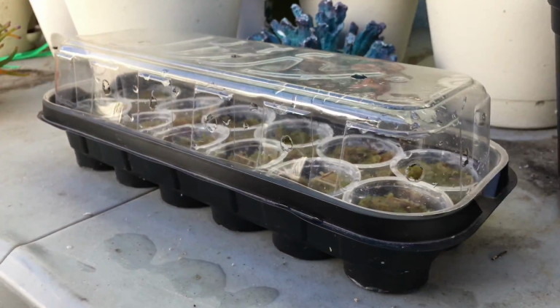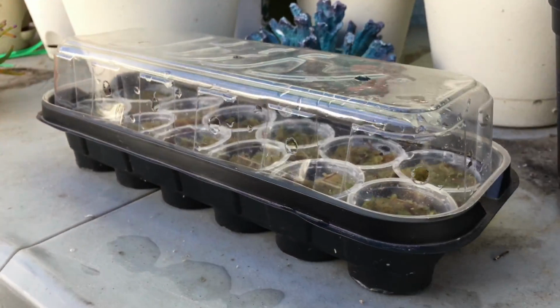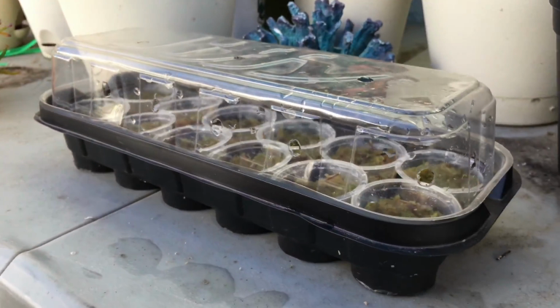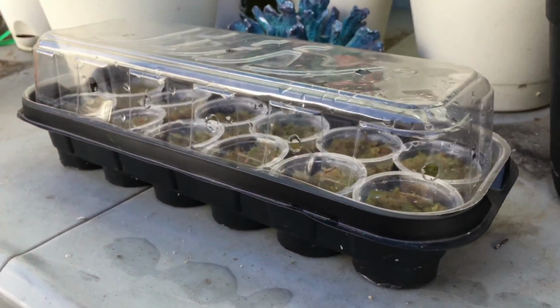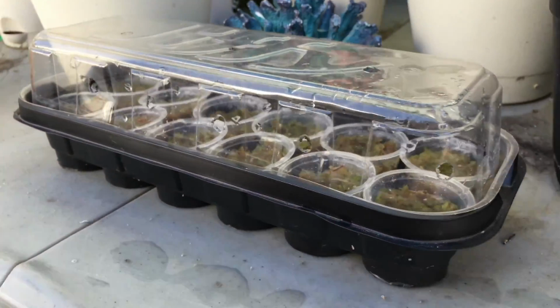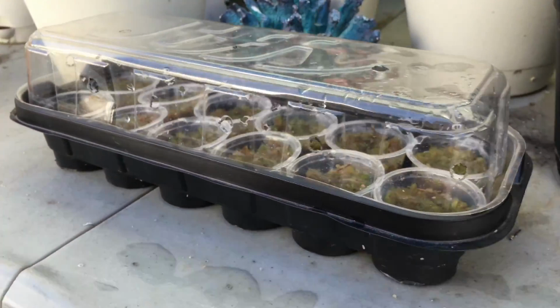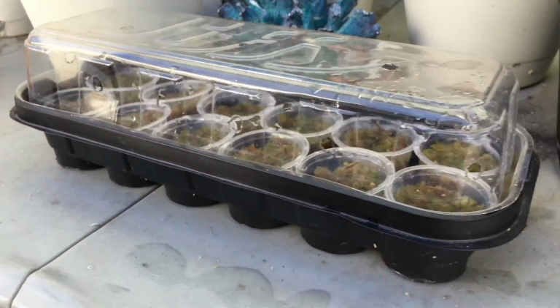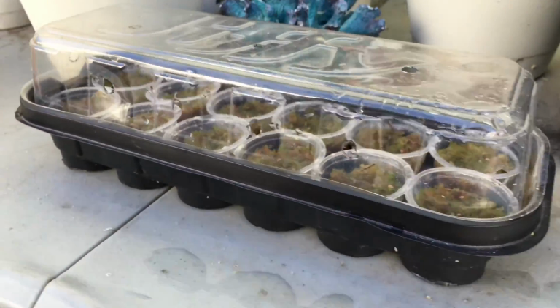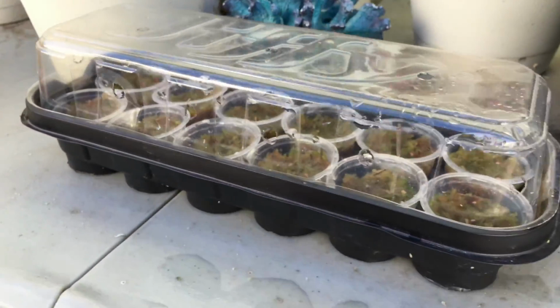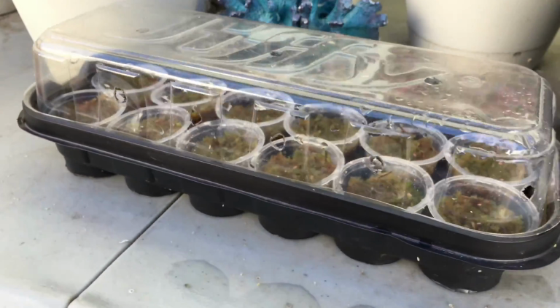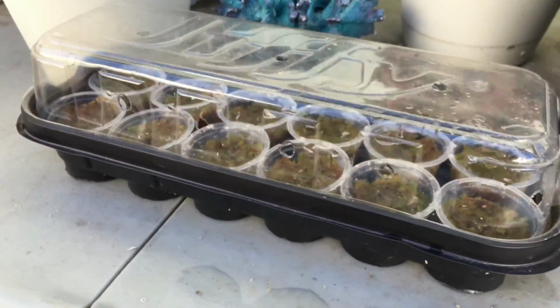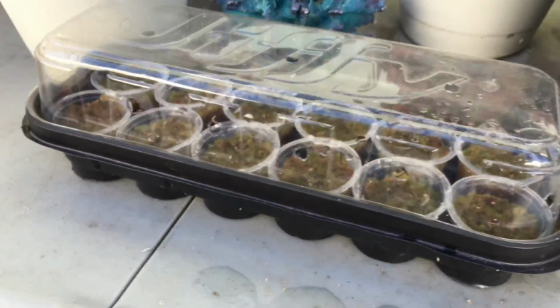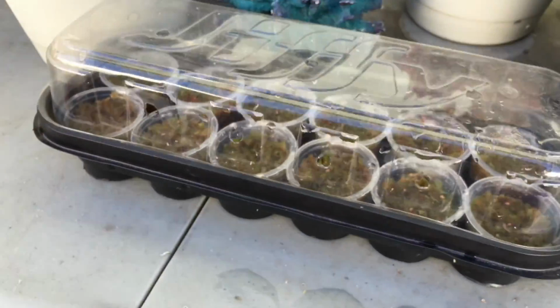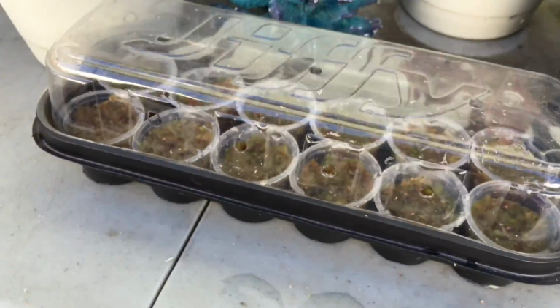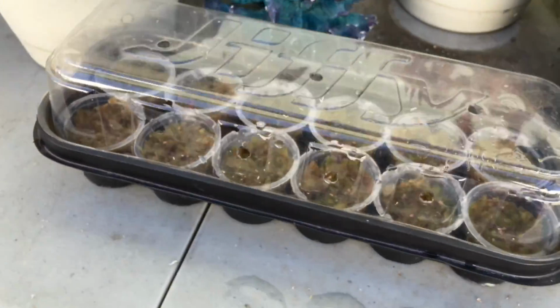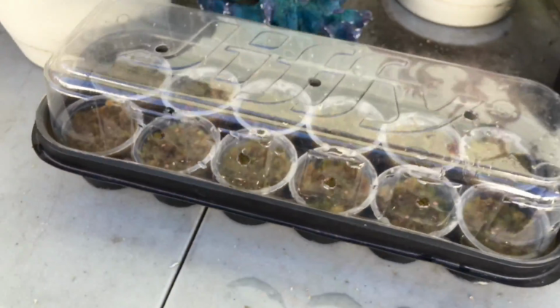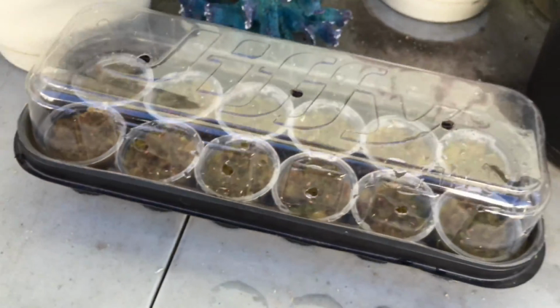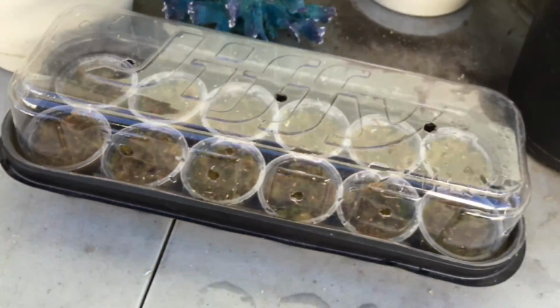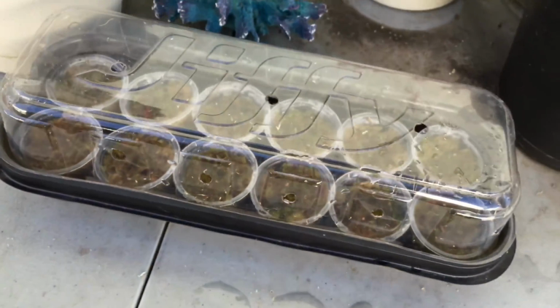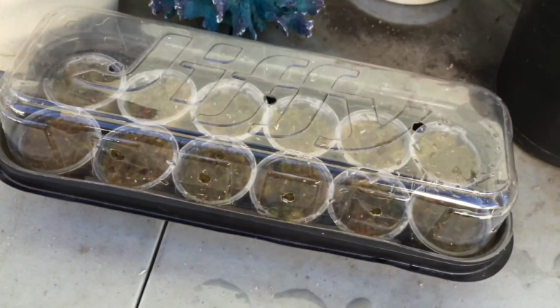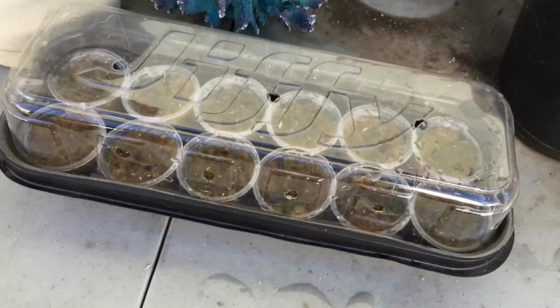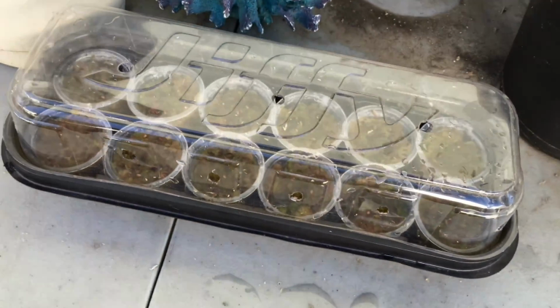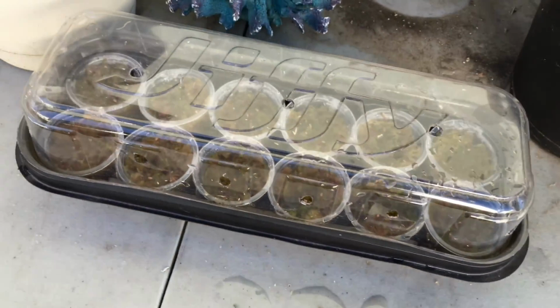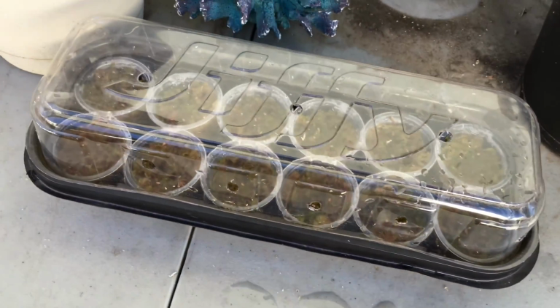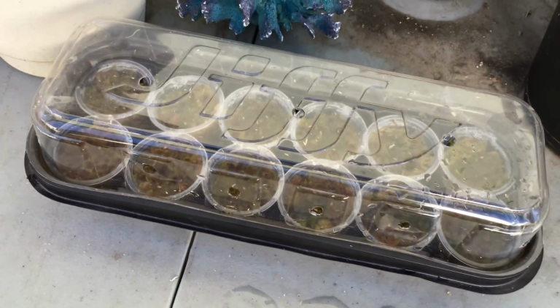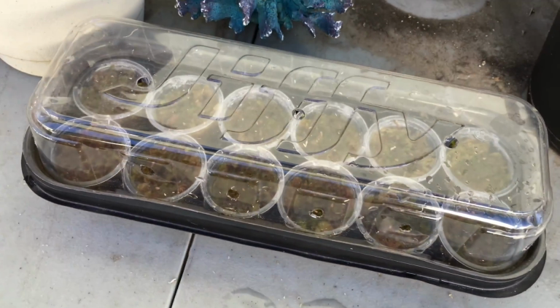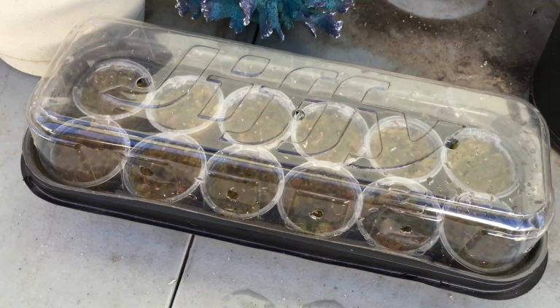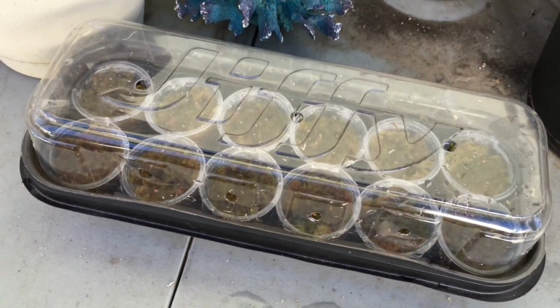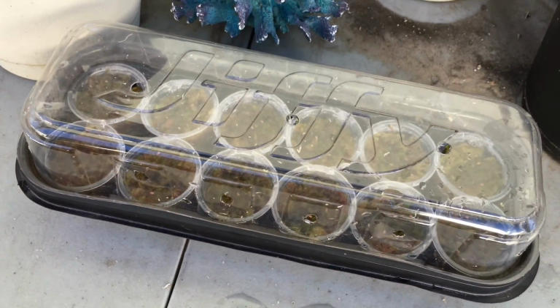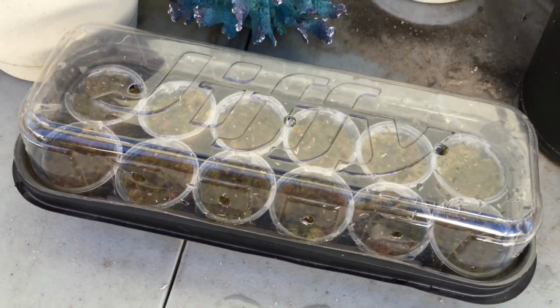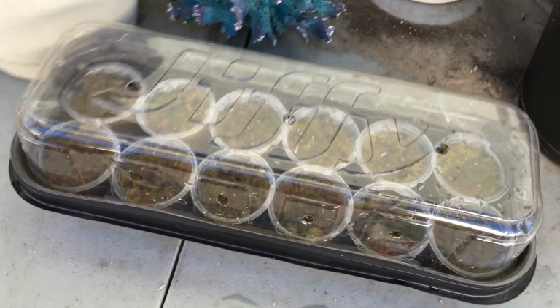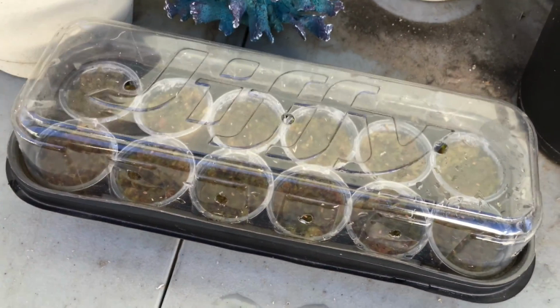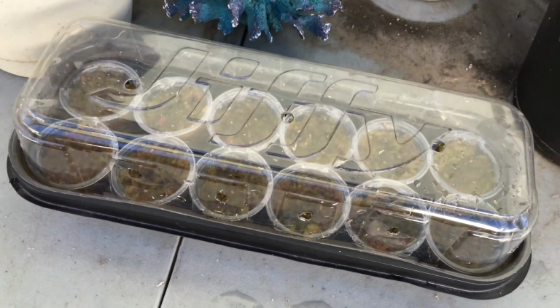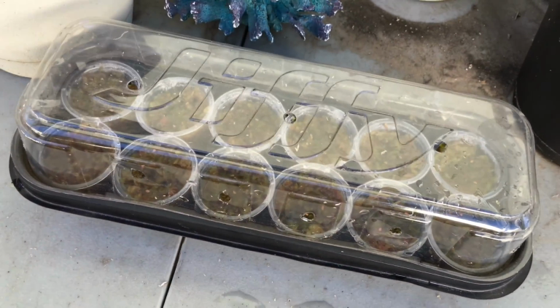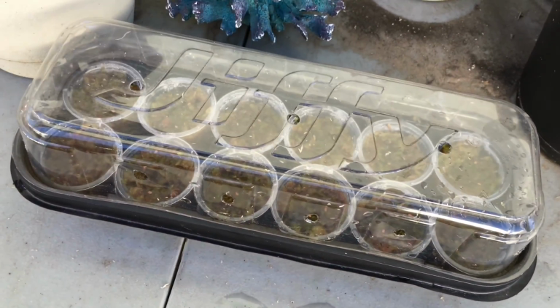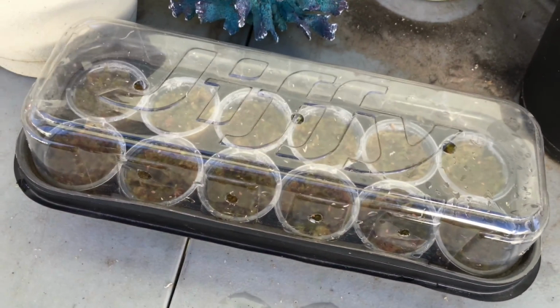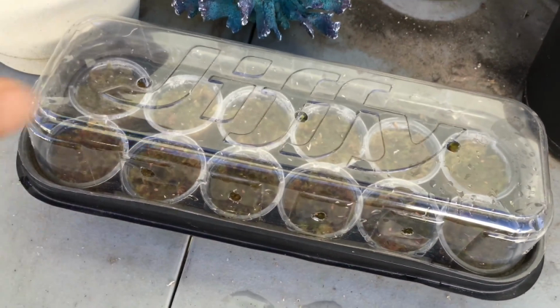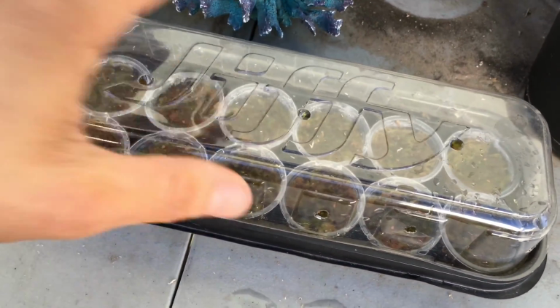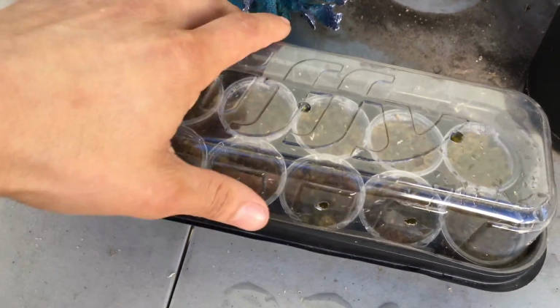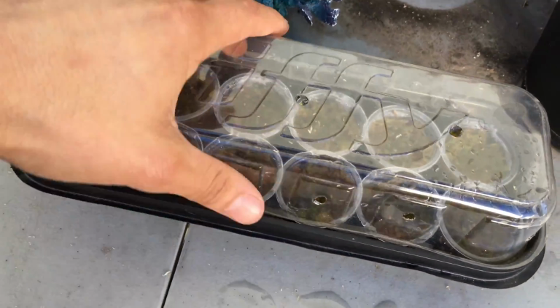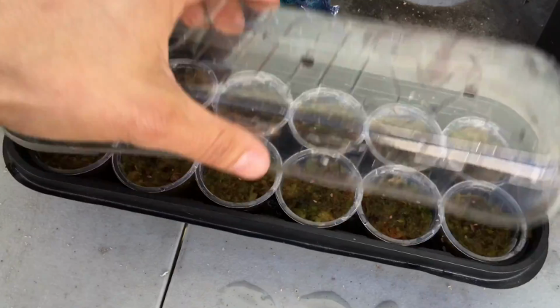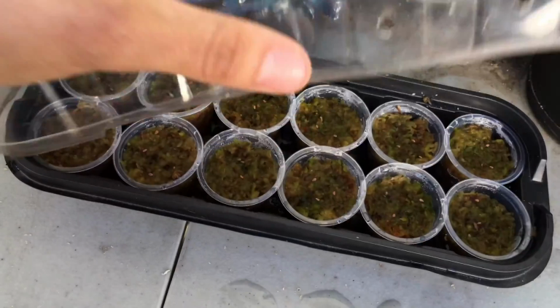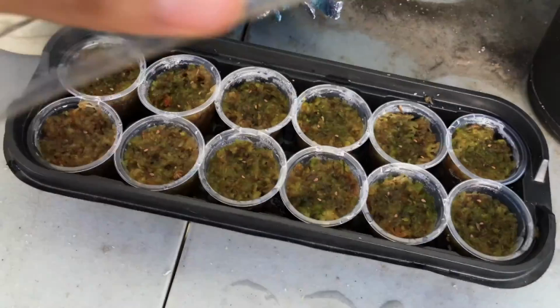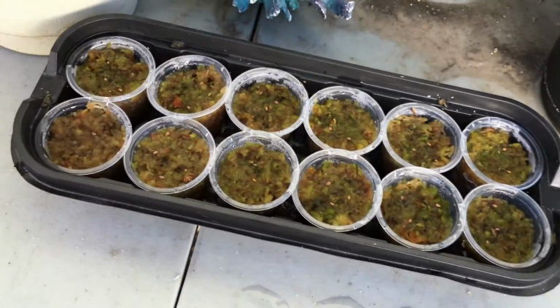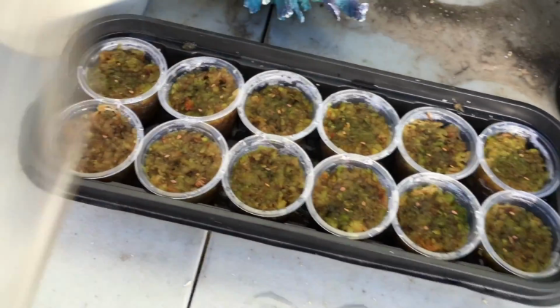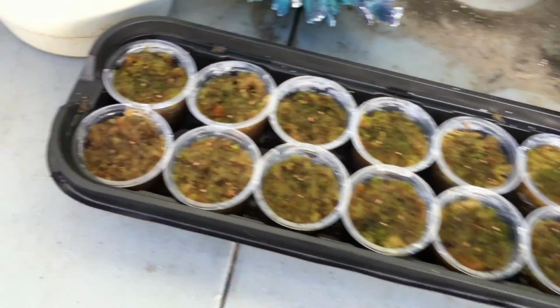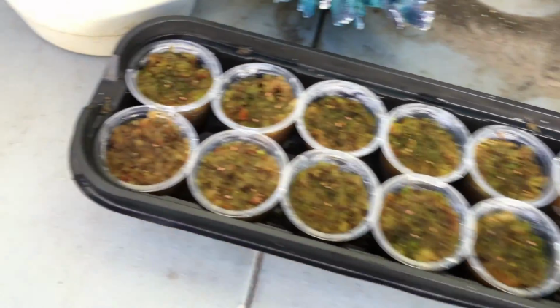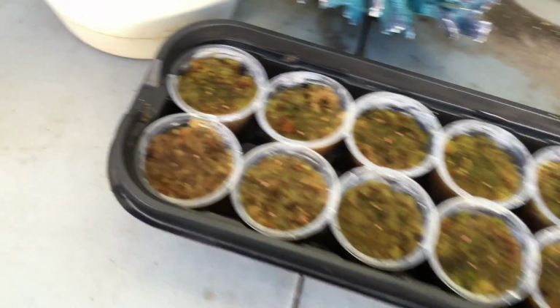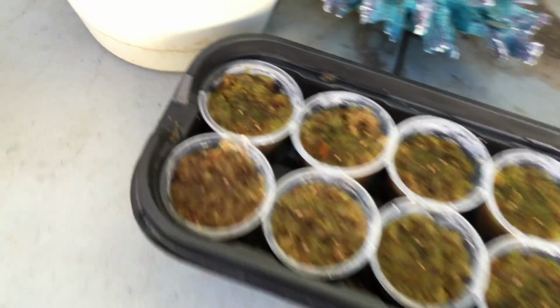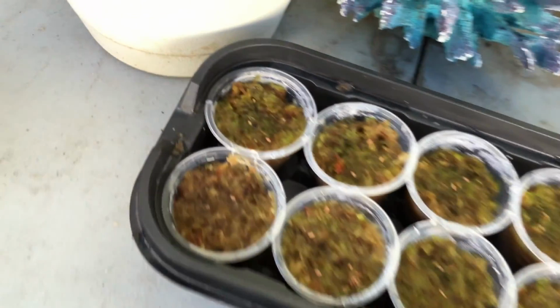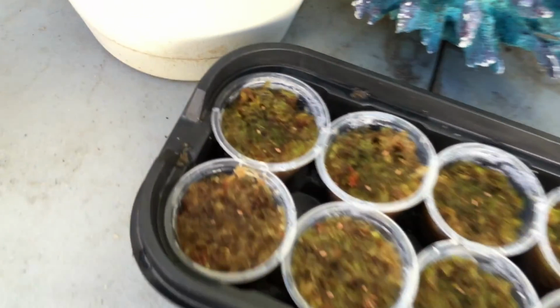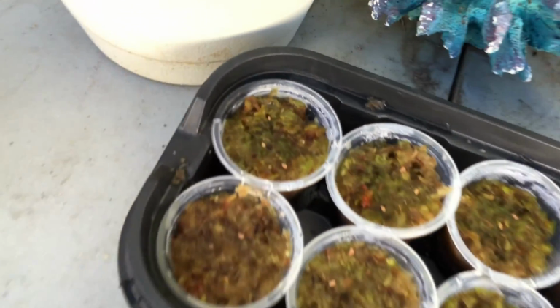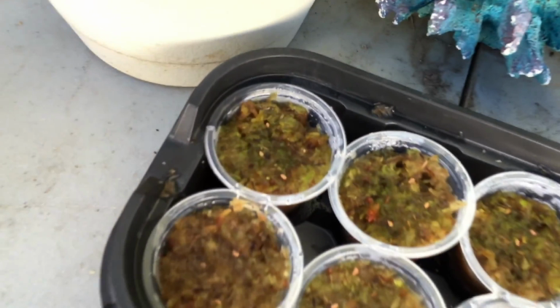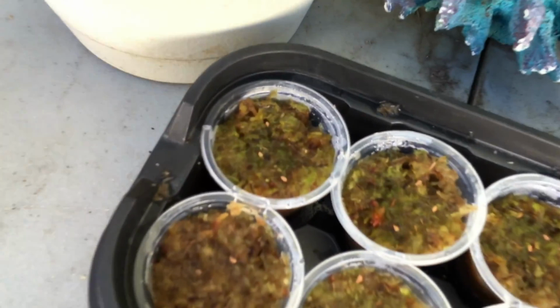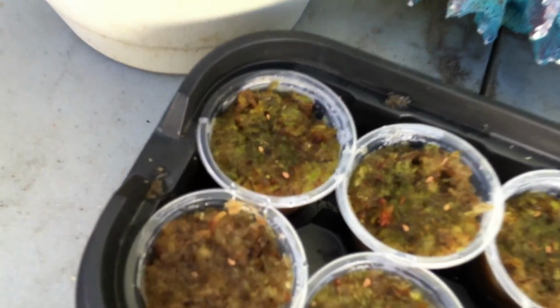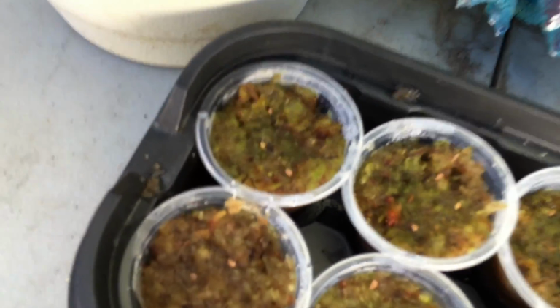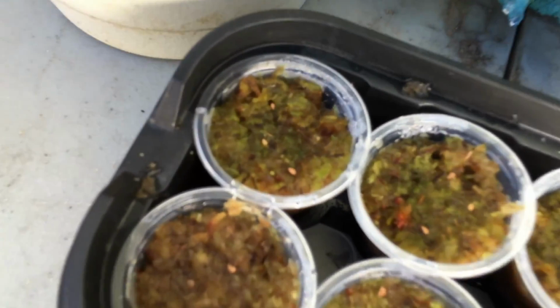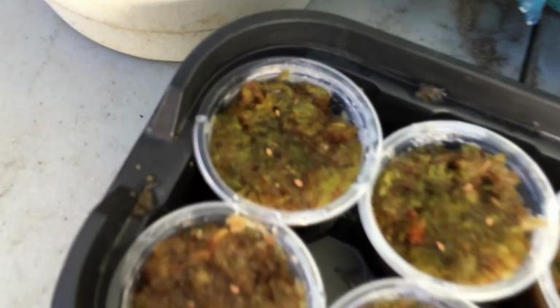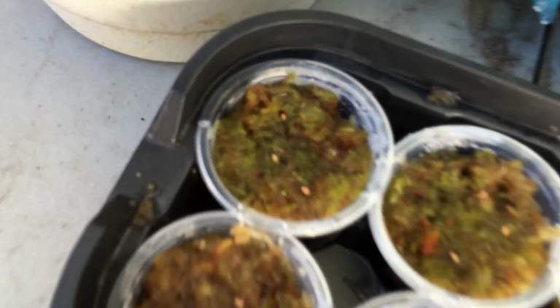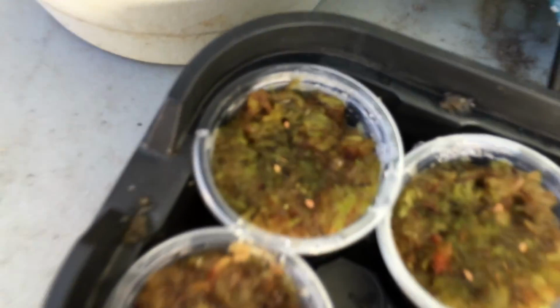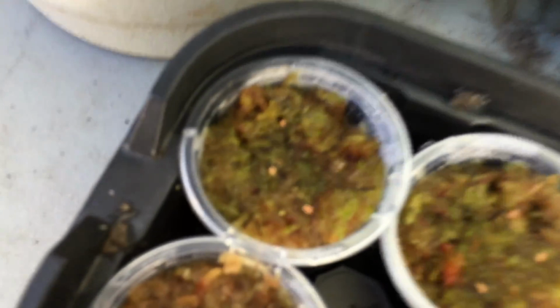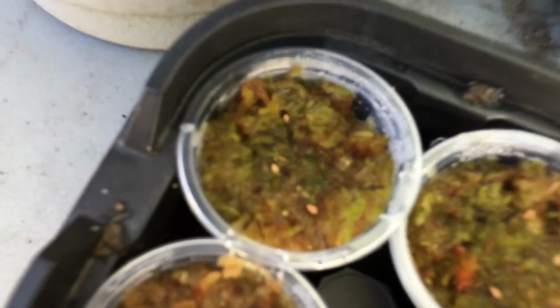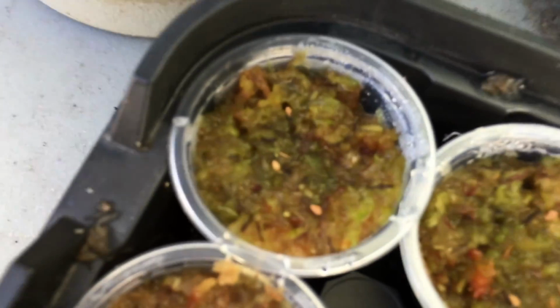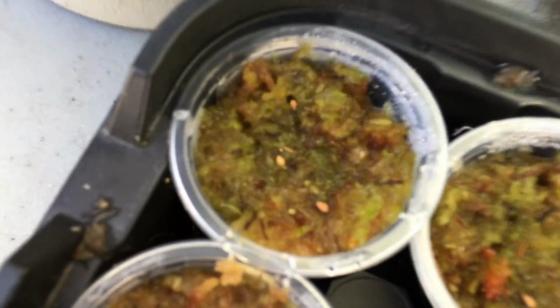Now let's take a look at the seeds in closer detail.